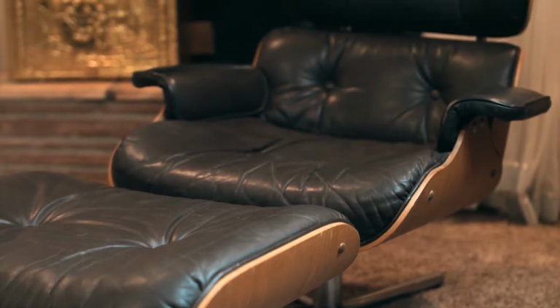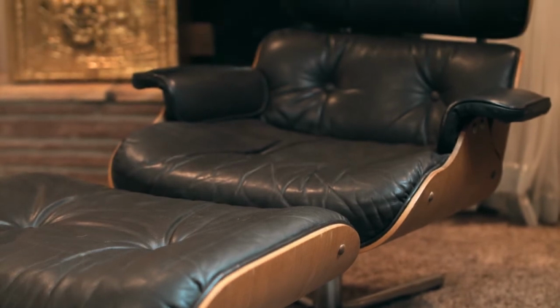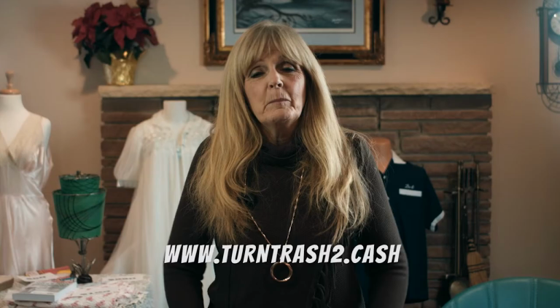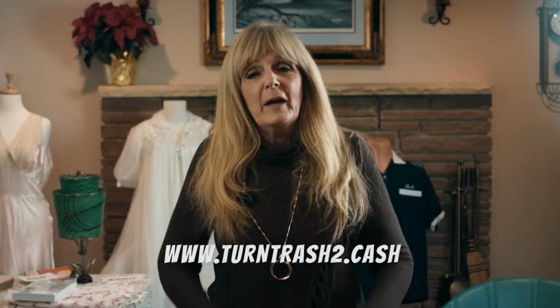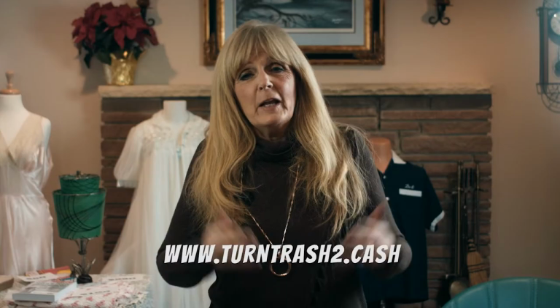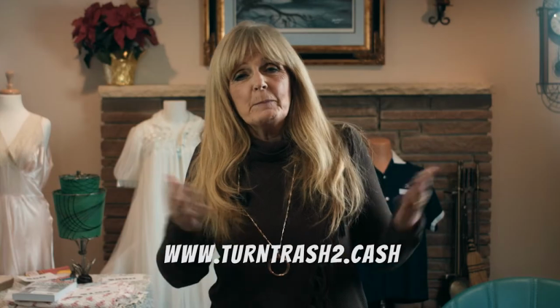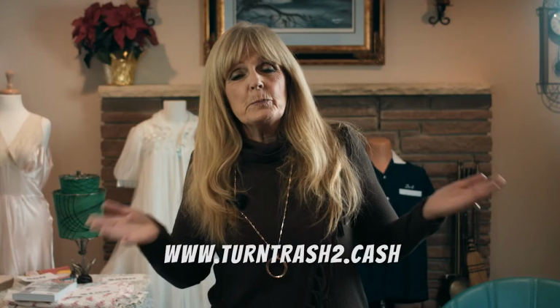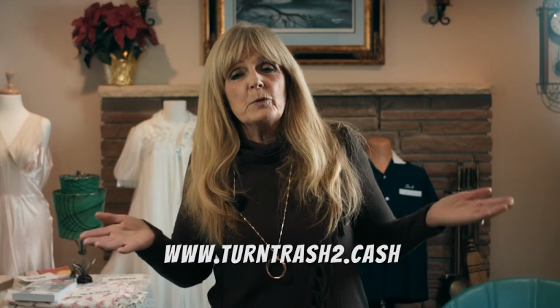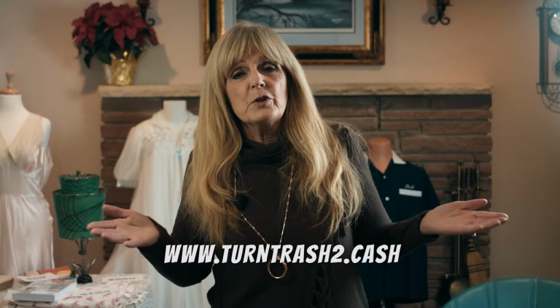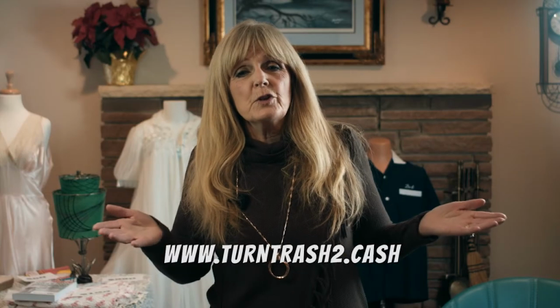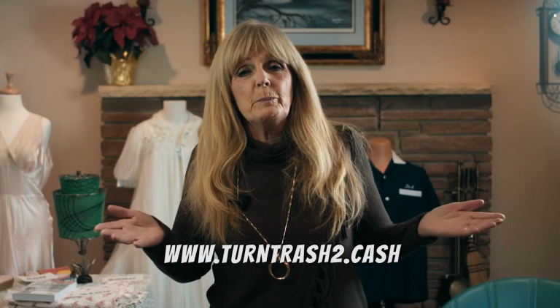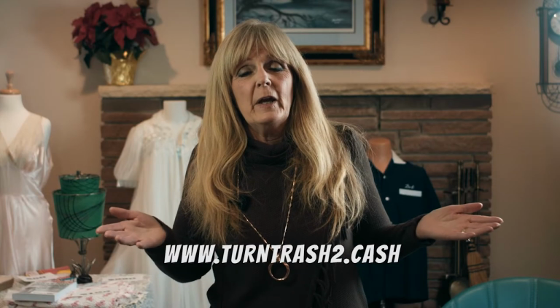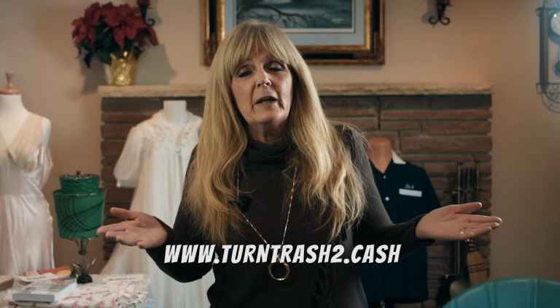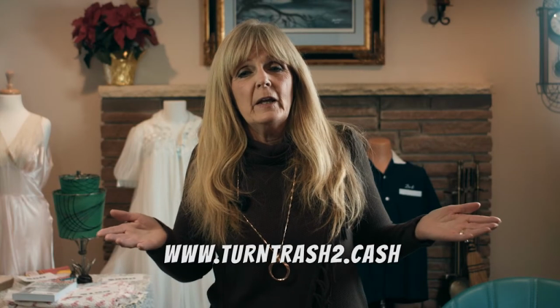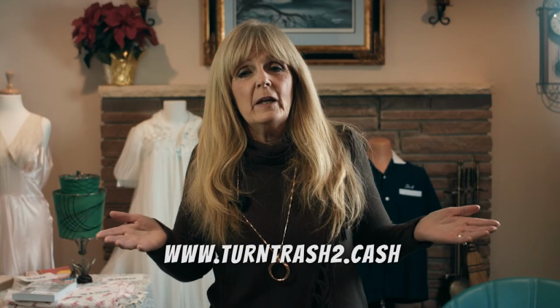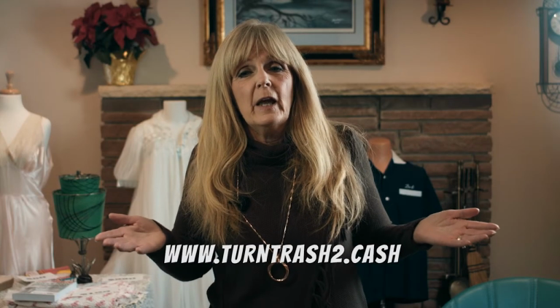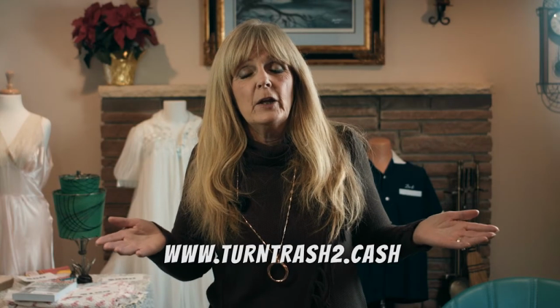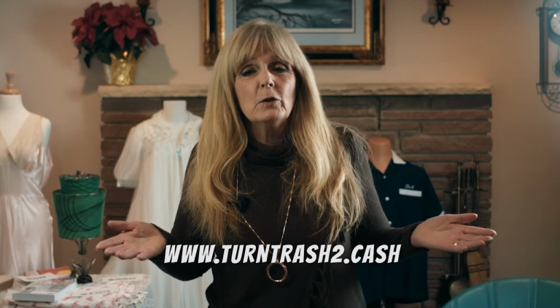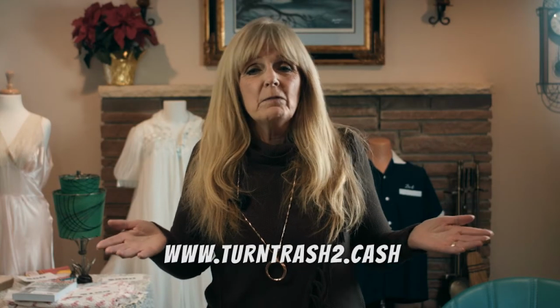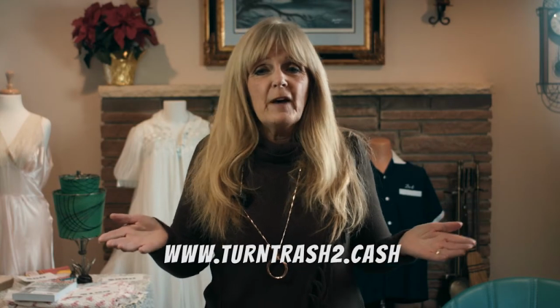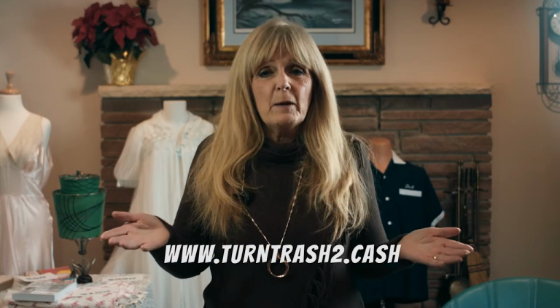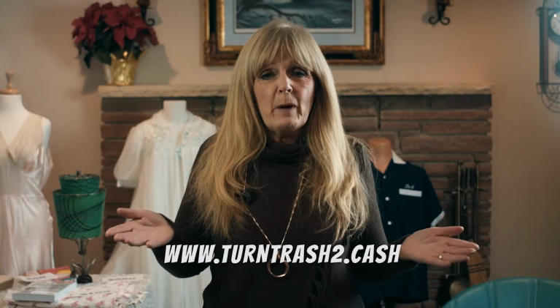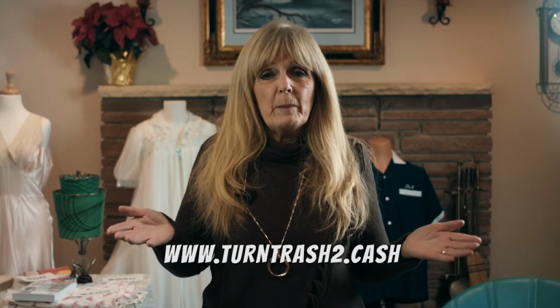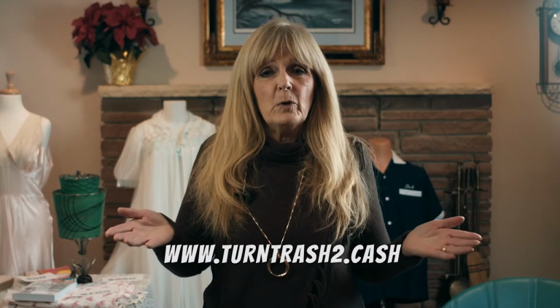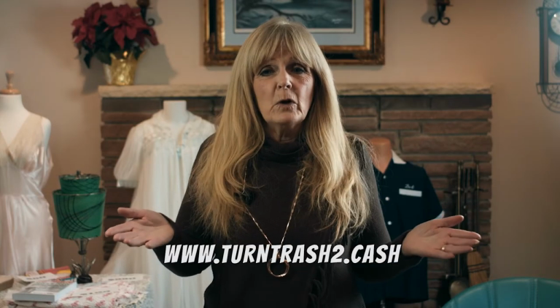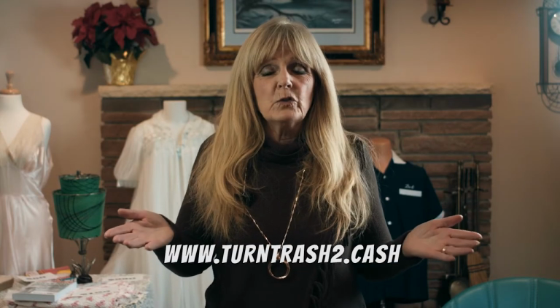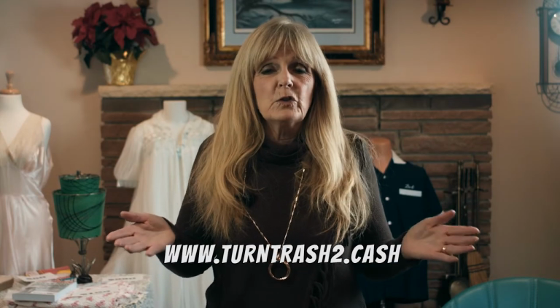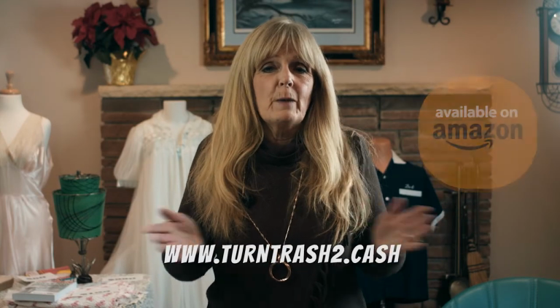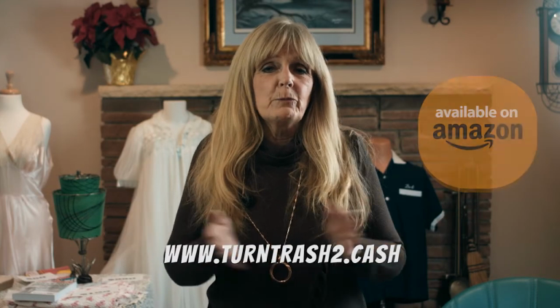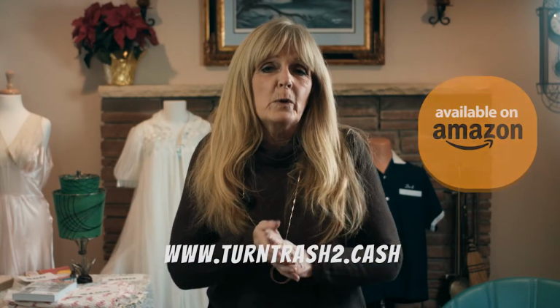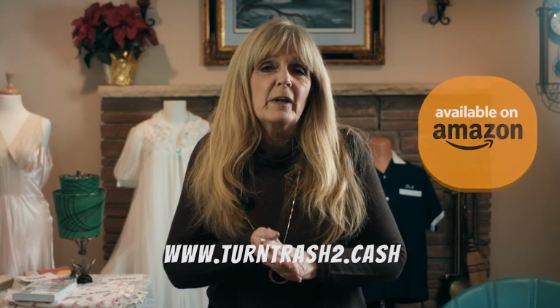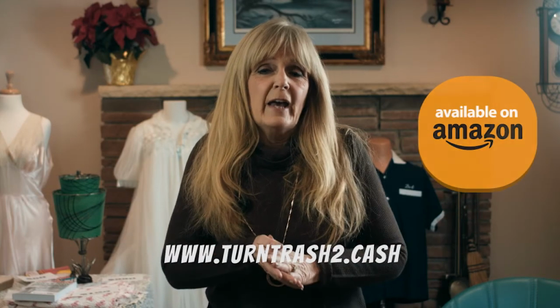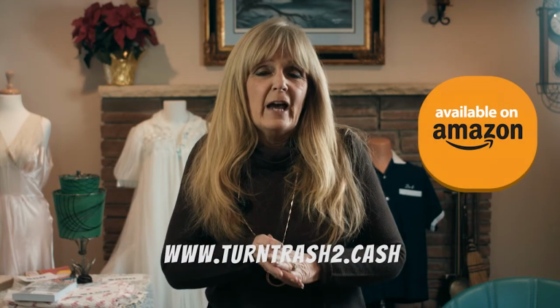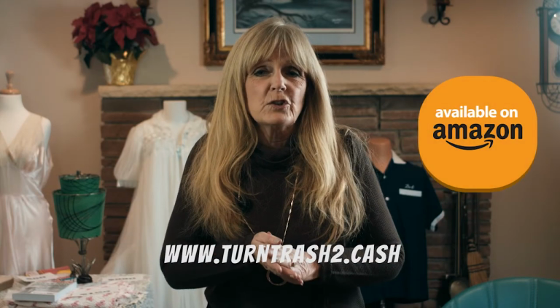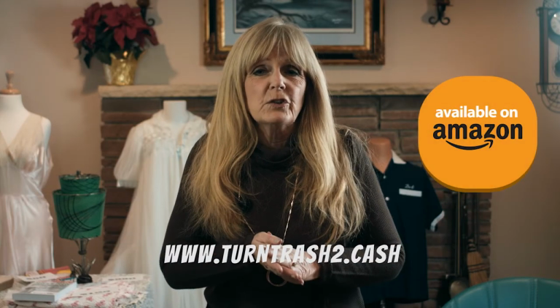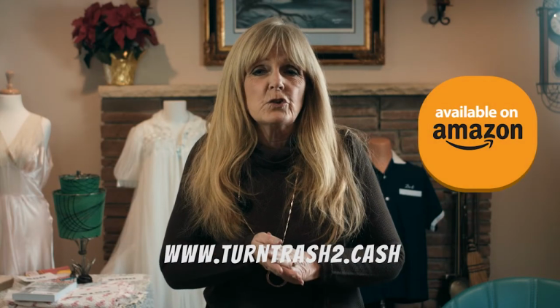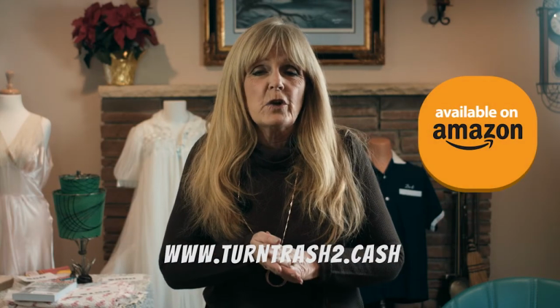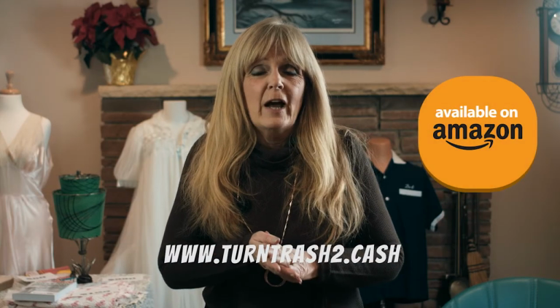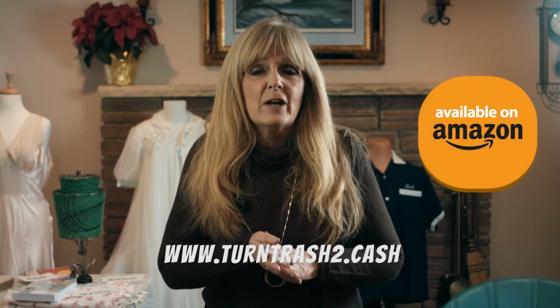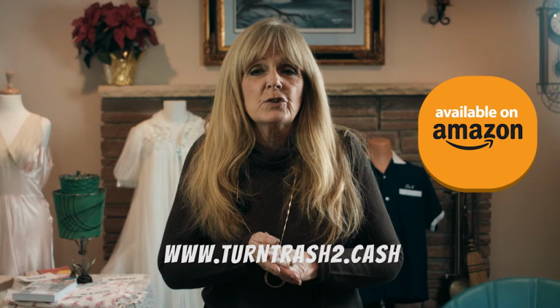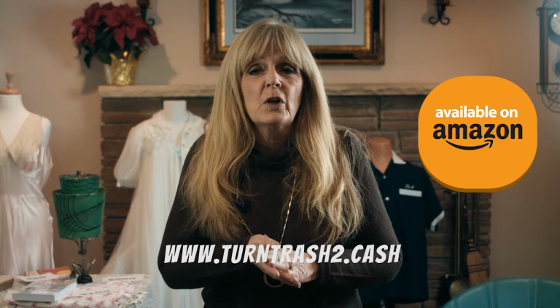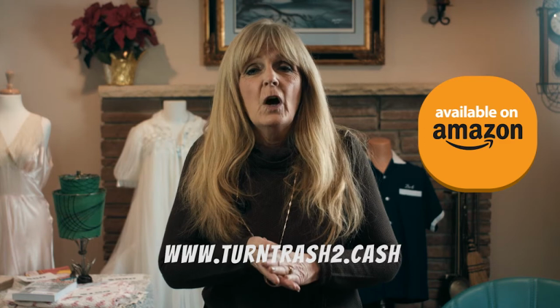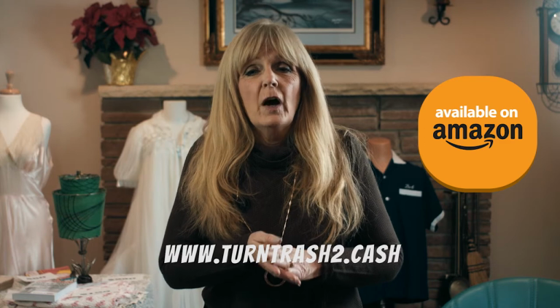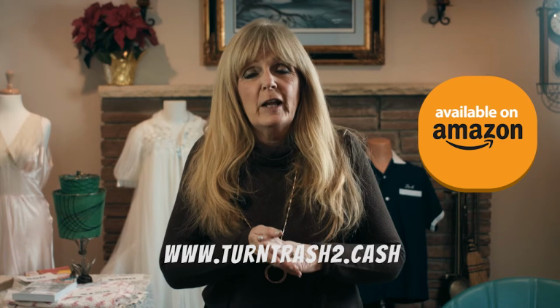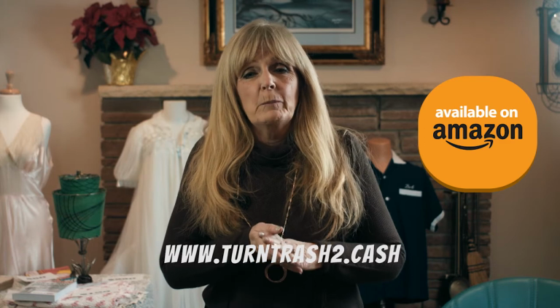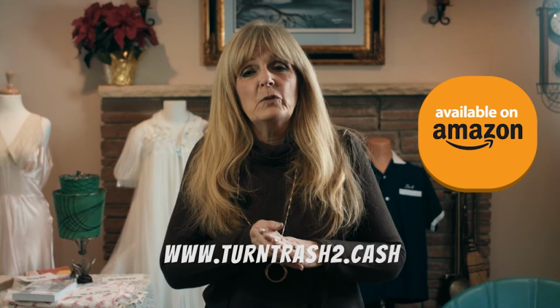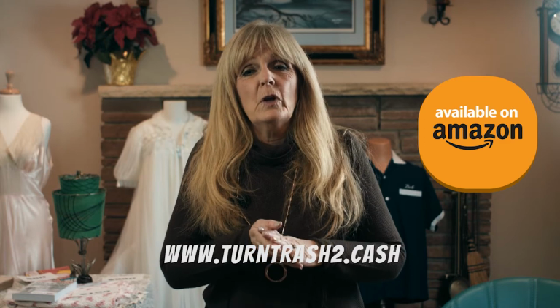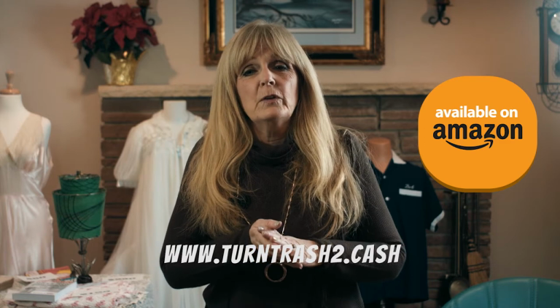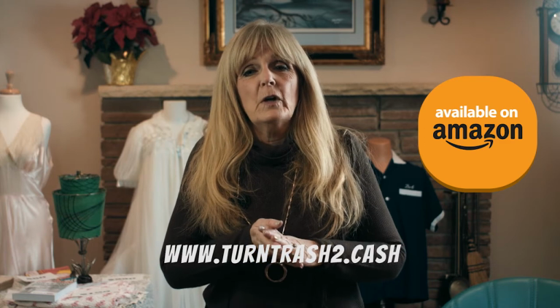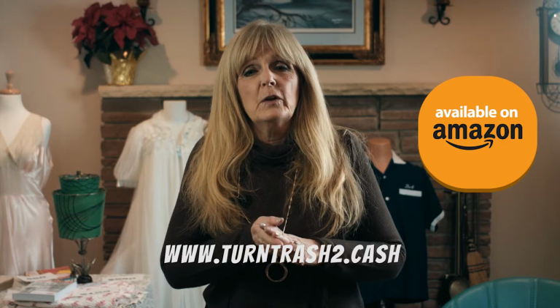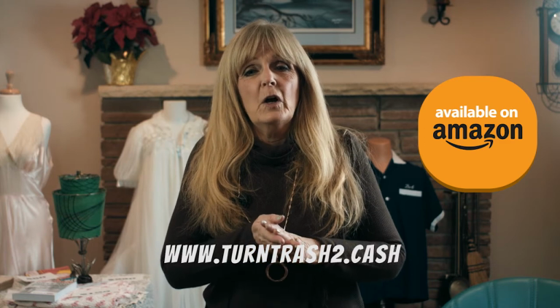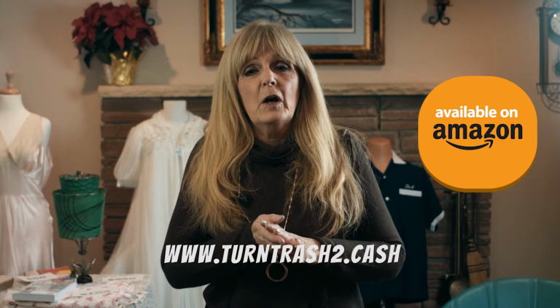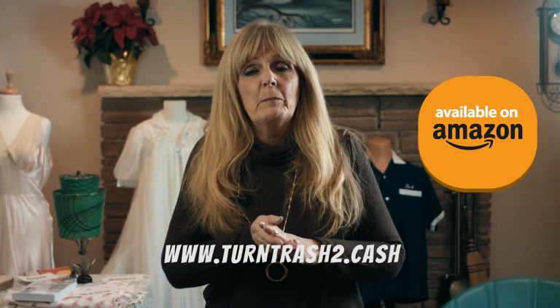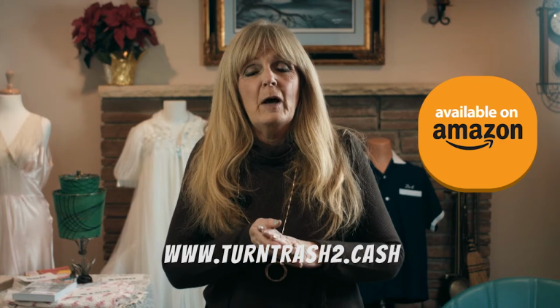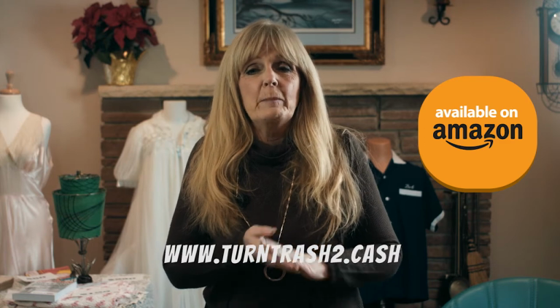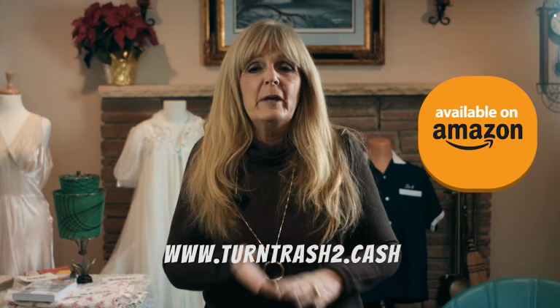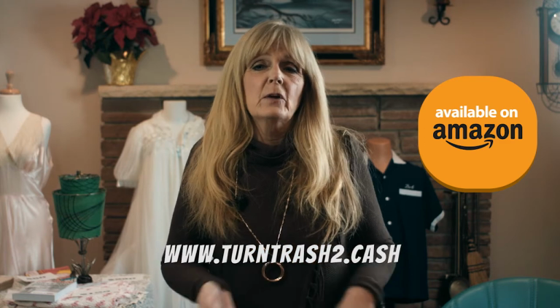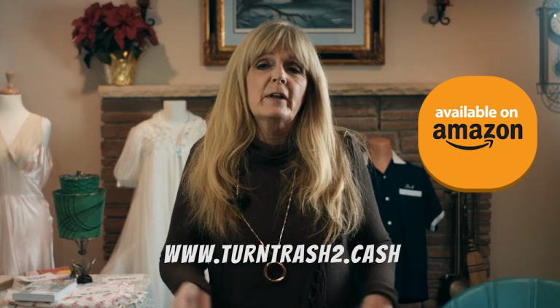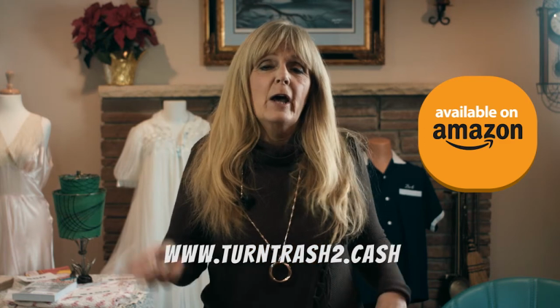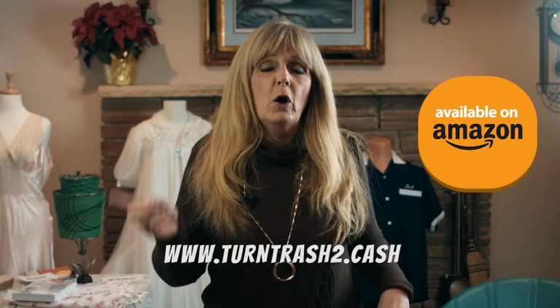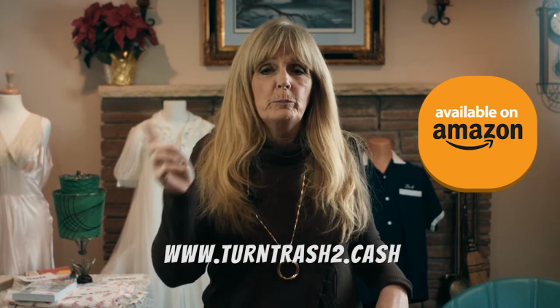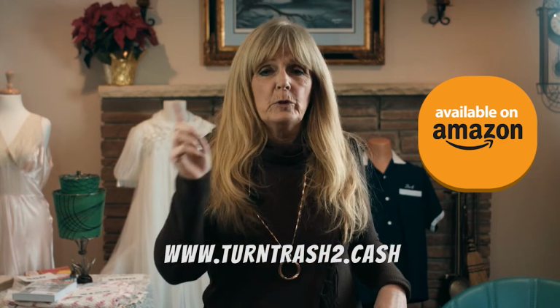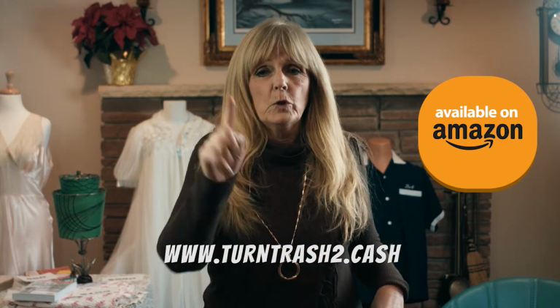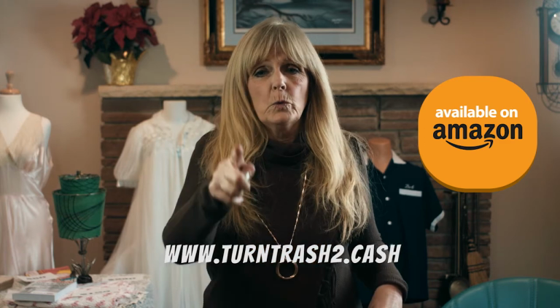My name is Patricia Pinky and you'll find my book Stop Throwing Cash in the Trash on Amazon.com. I'm here to help you.